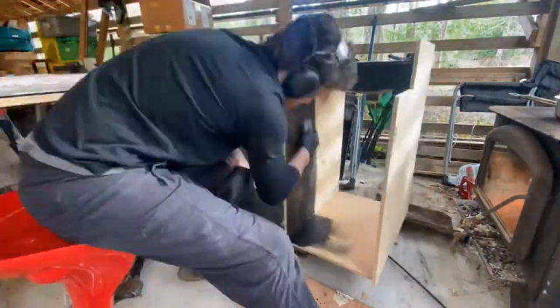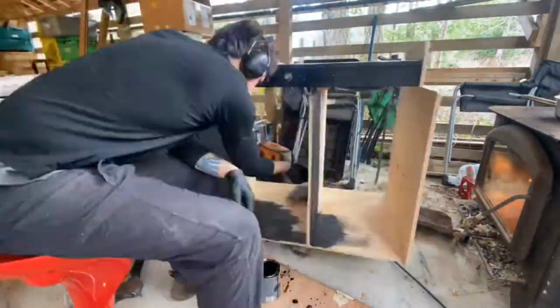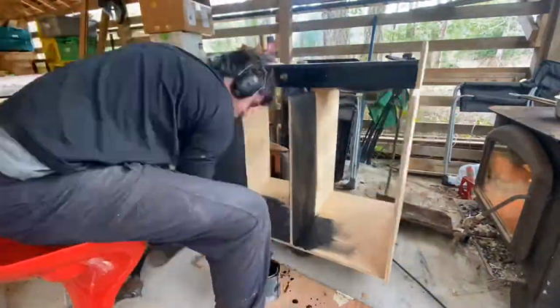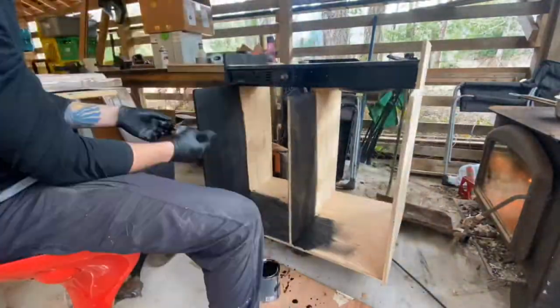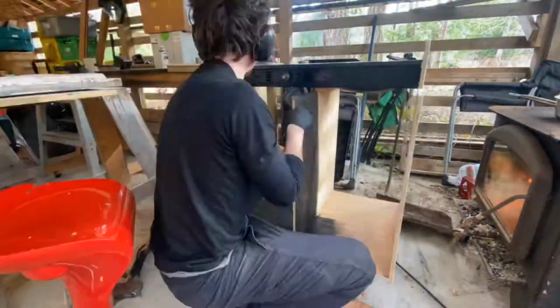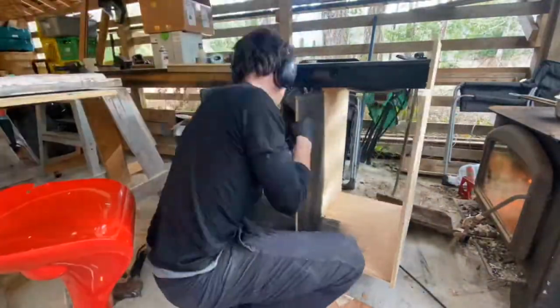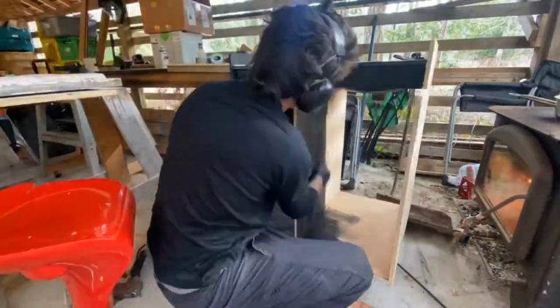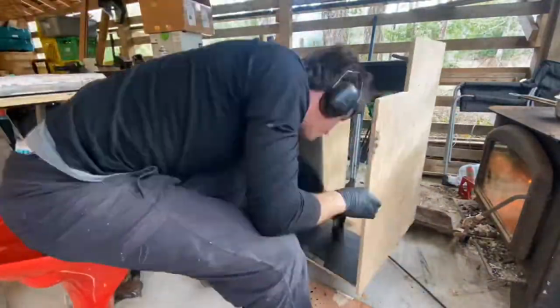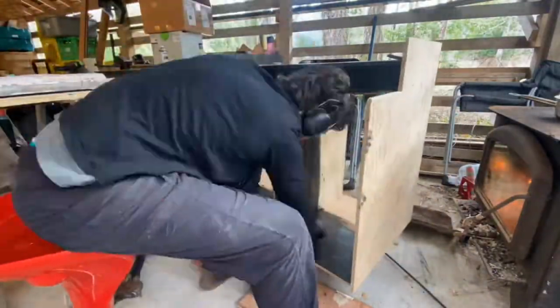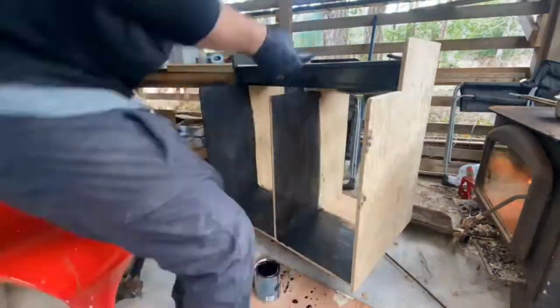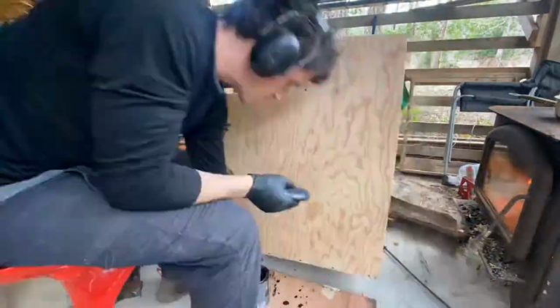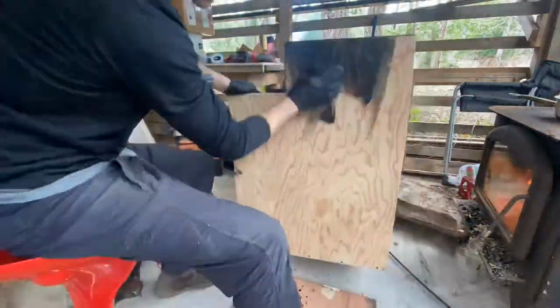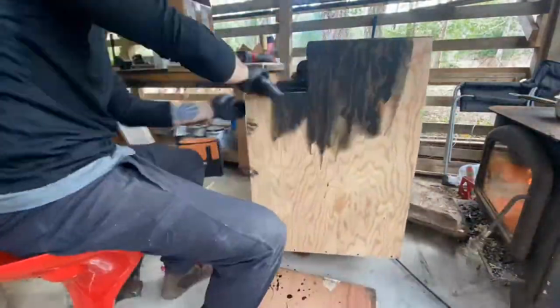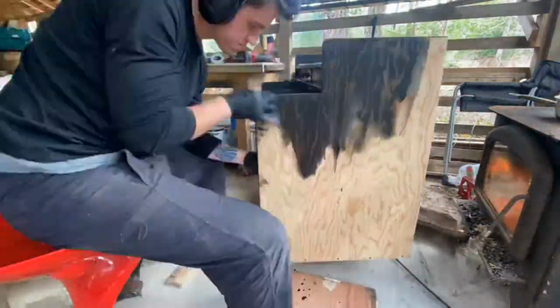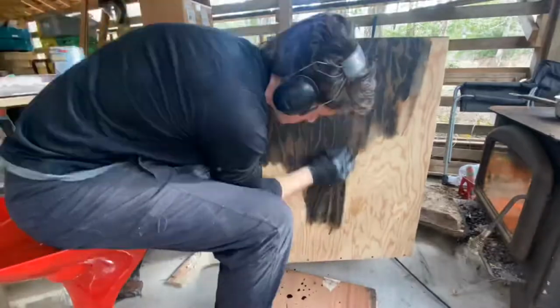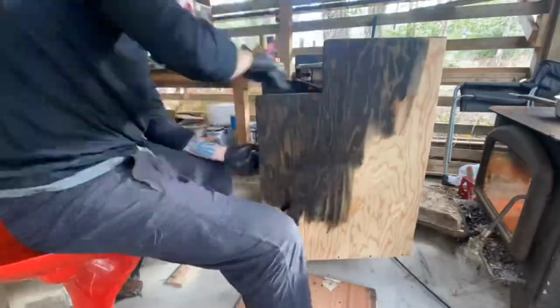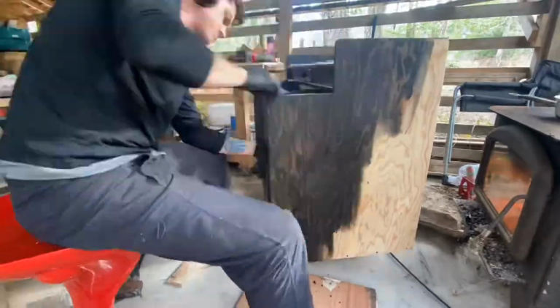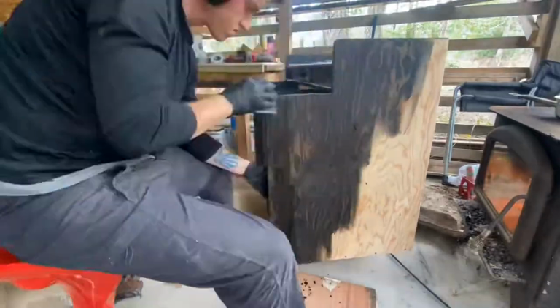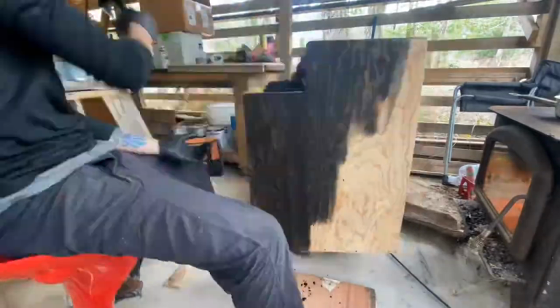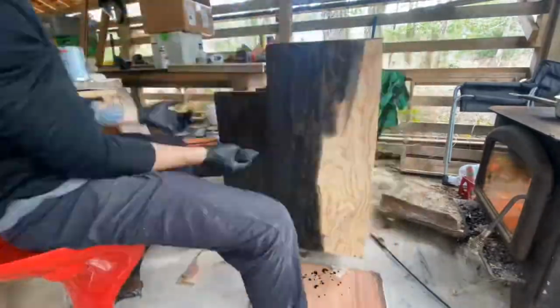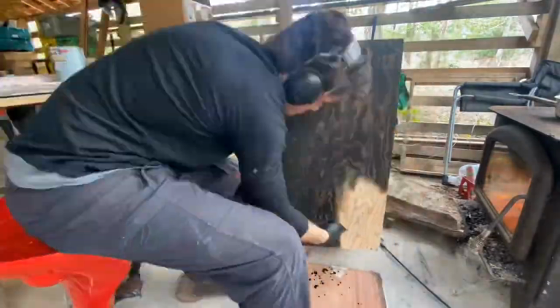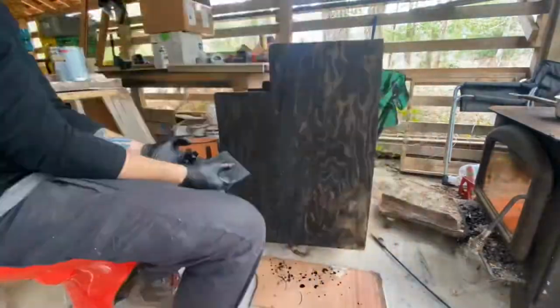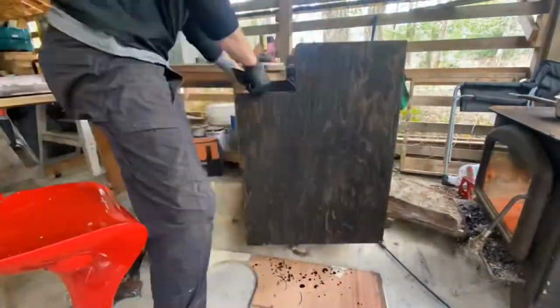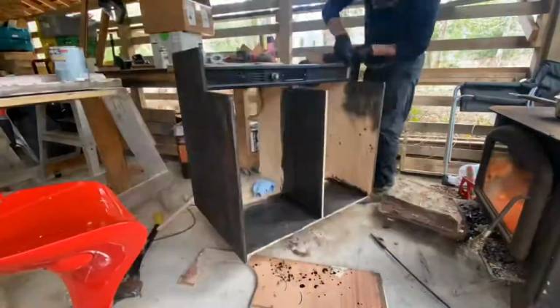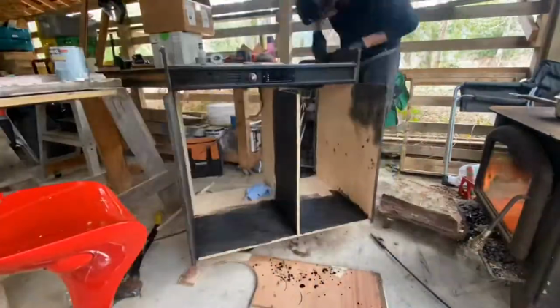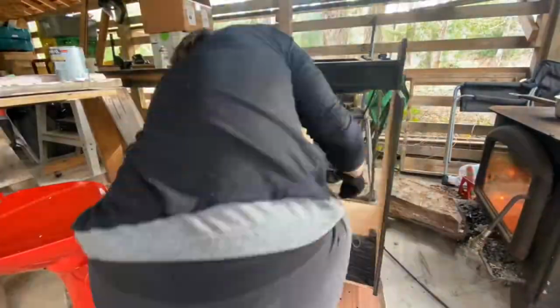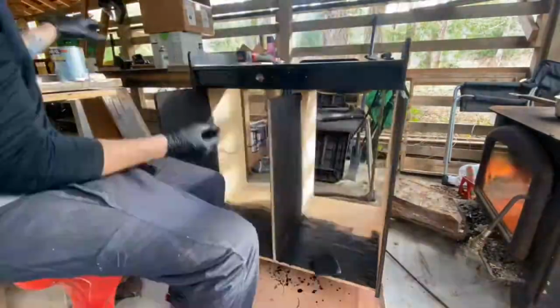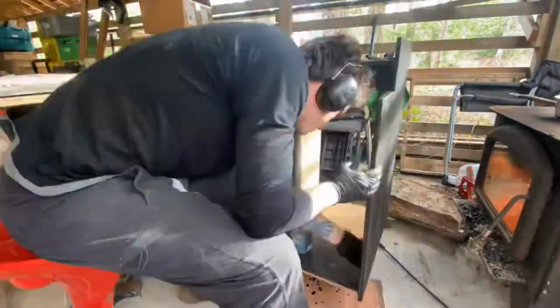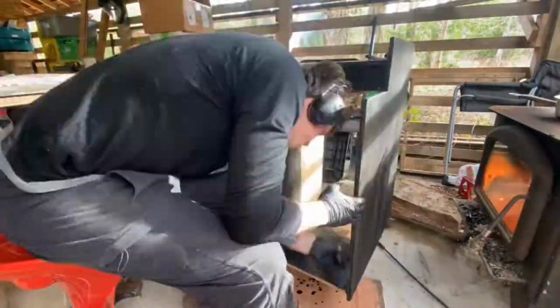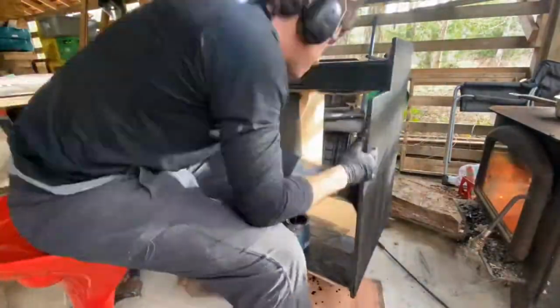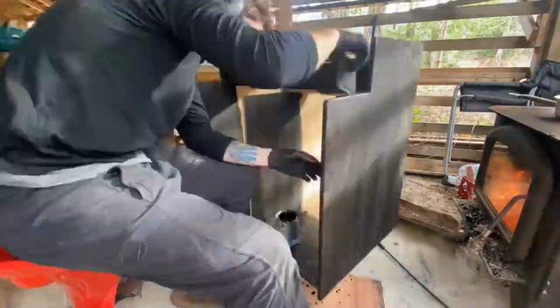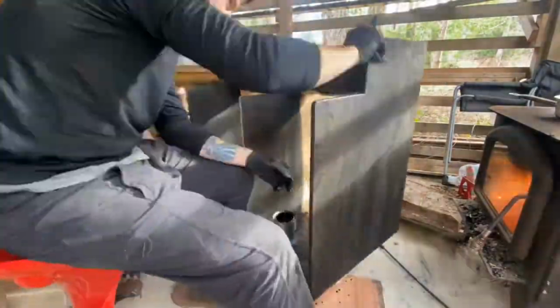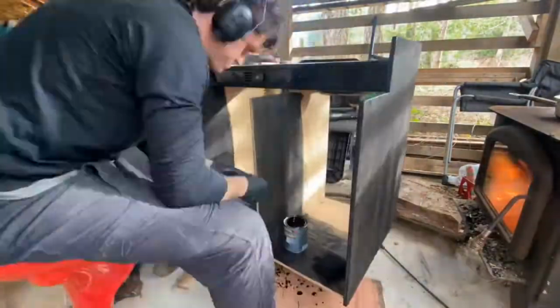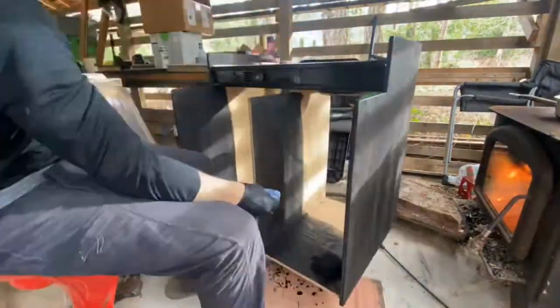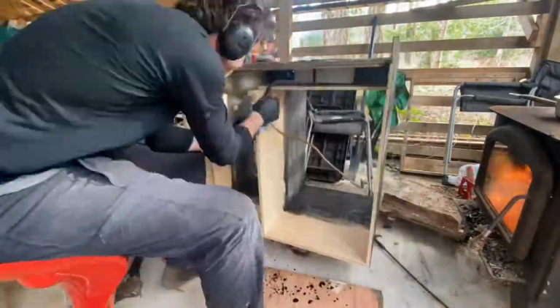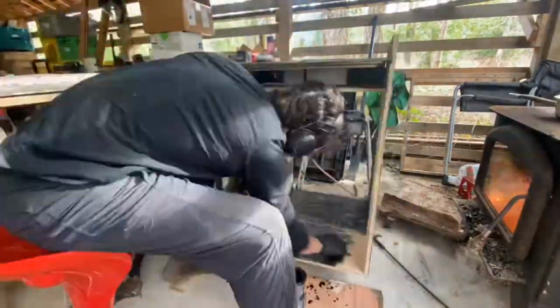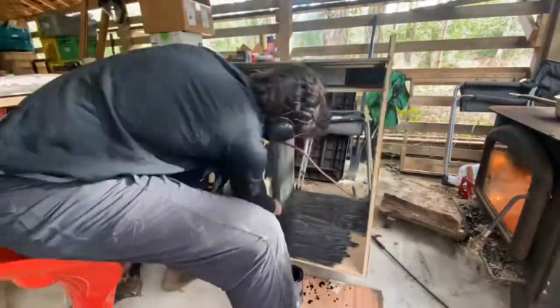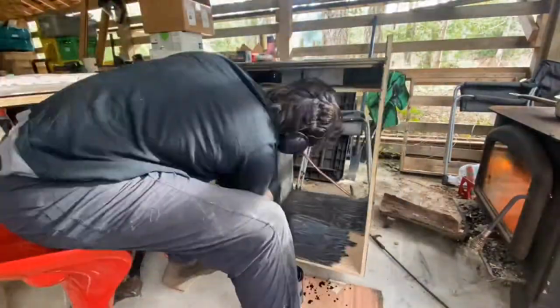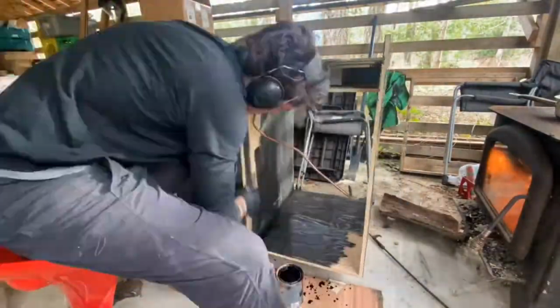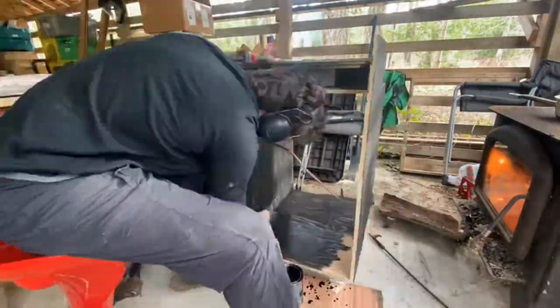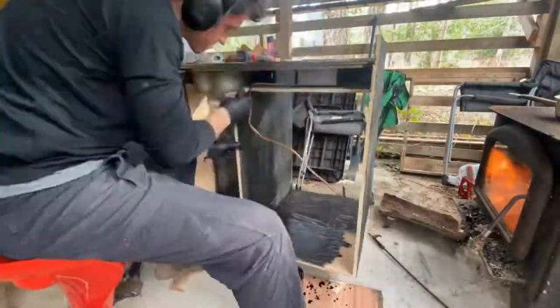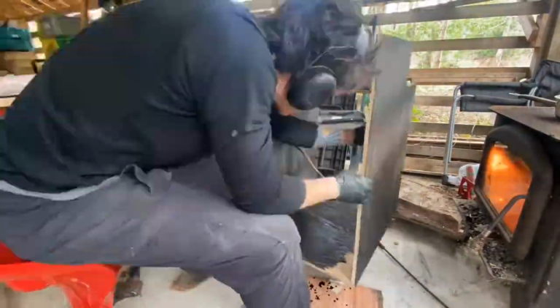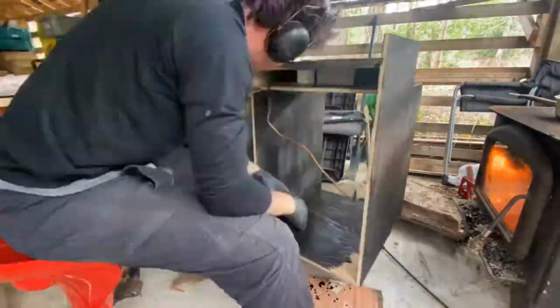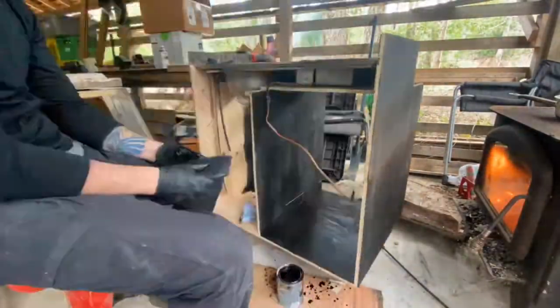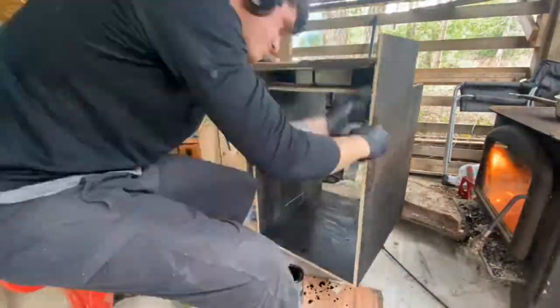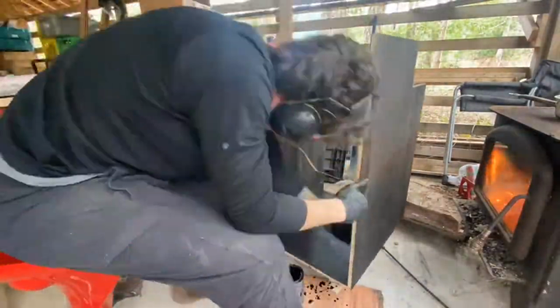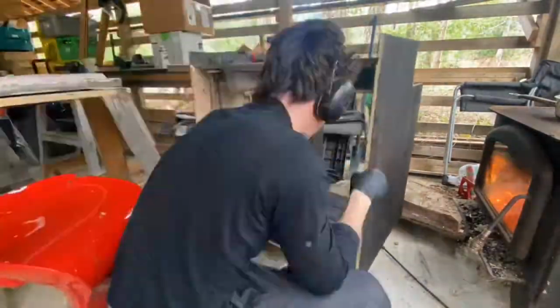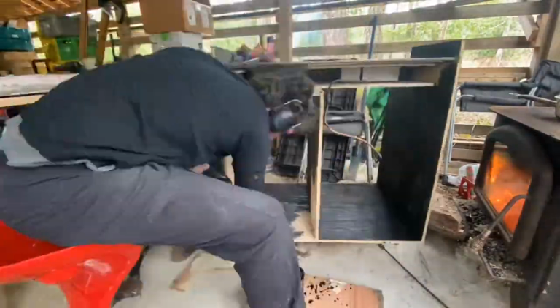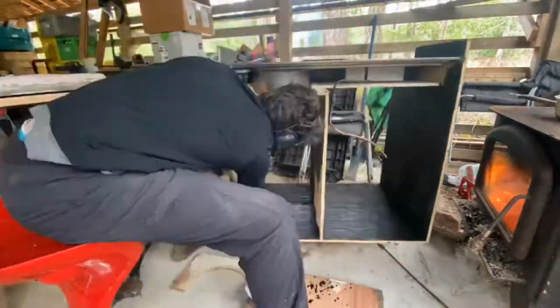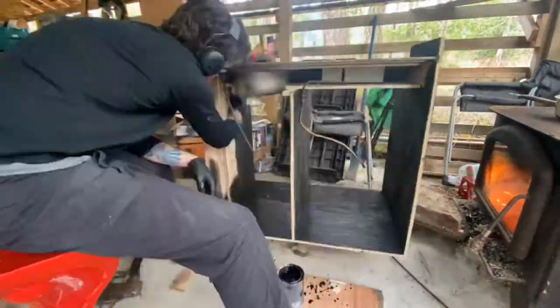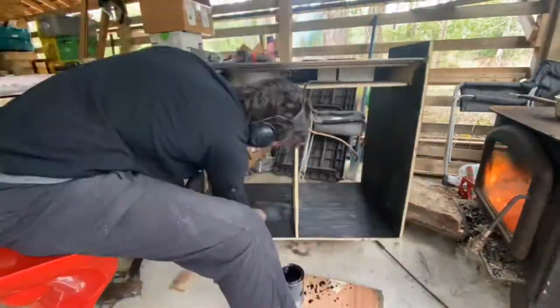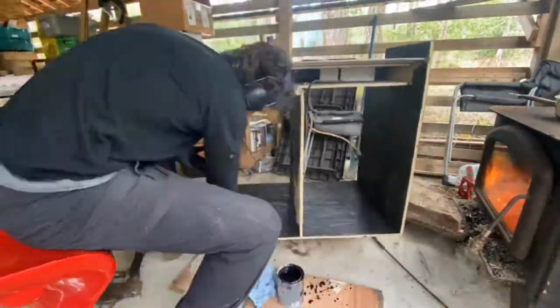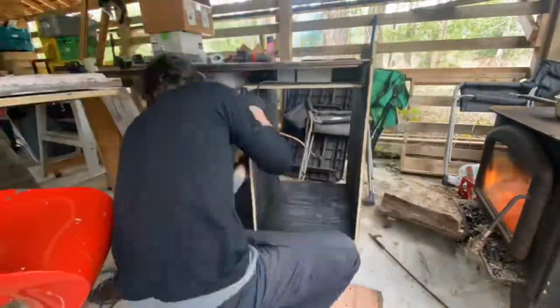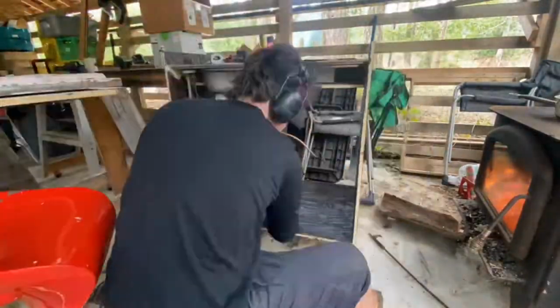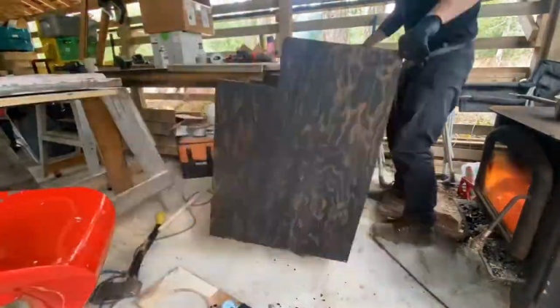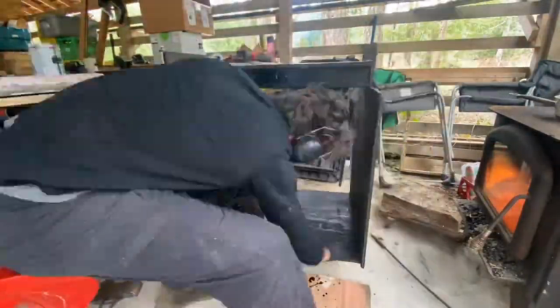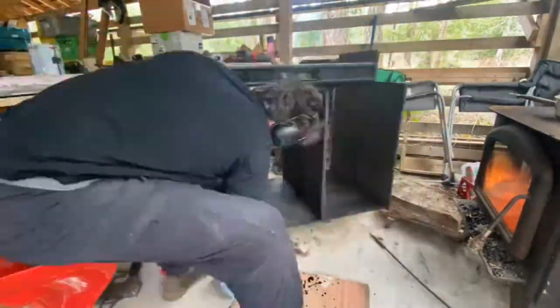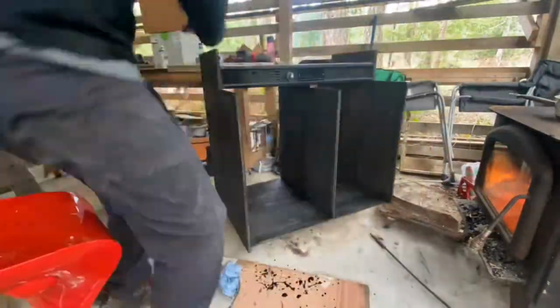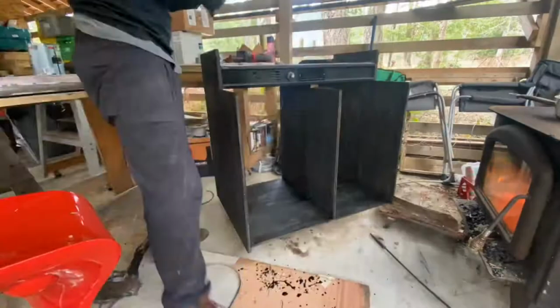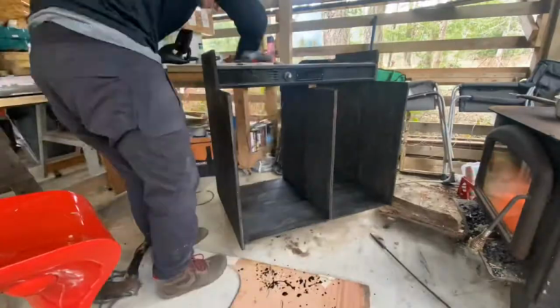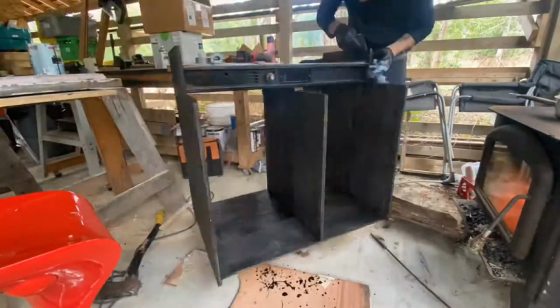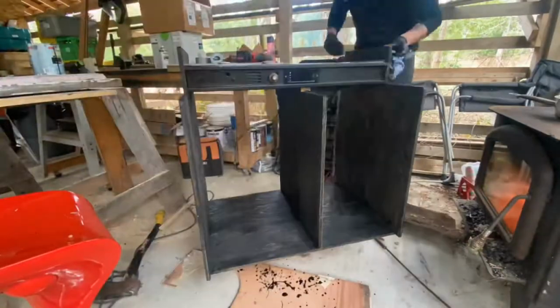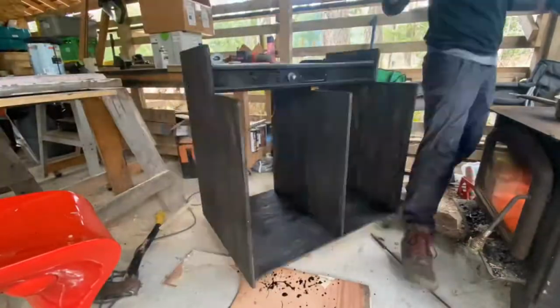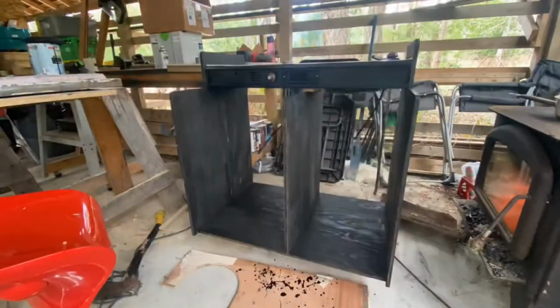I didn't film plumbing the stove, but it involved running a new line from the existing copper line to a one pound propane bottle, which I still haven't had to change out.